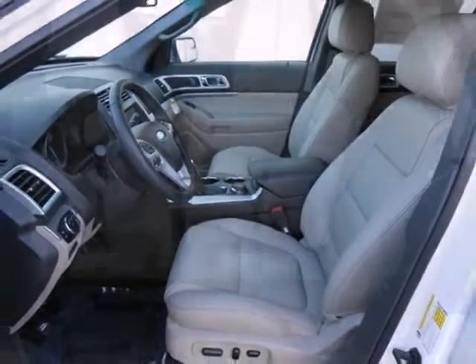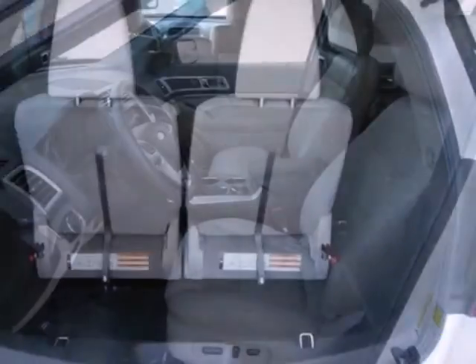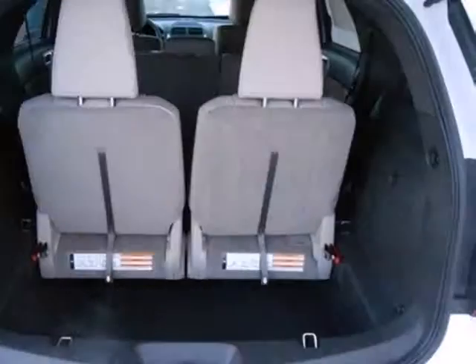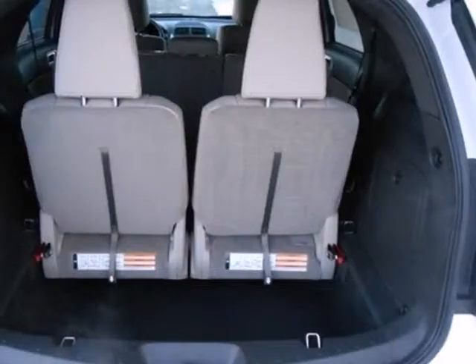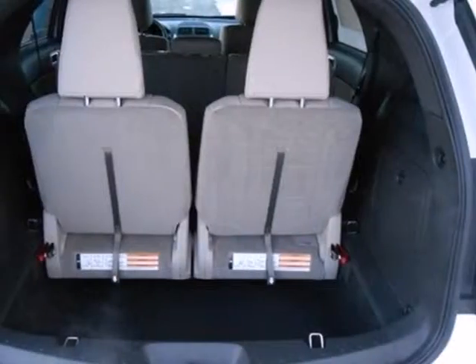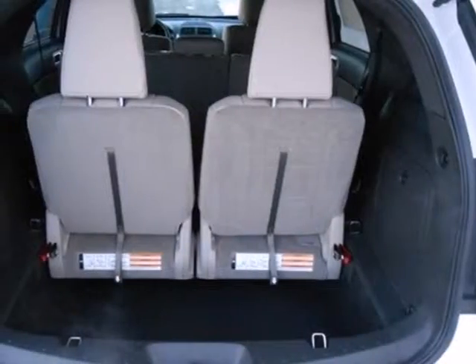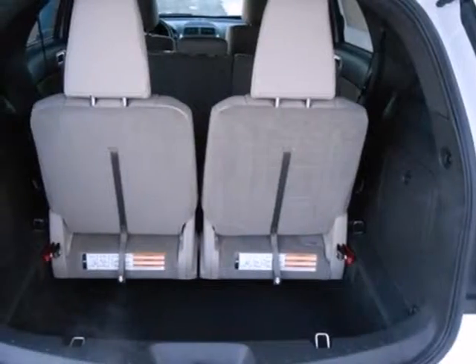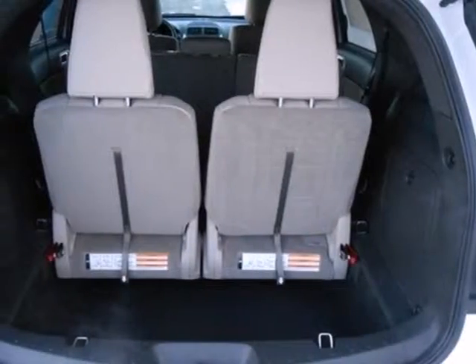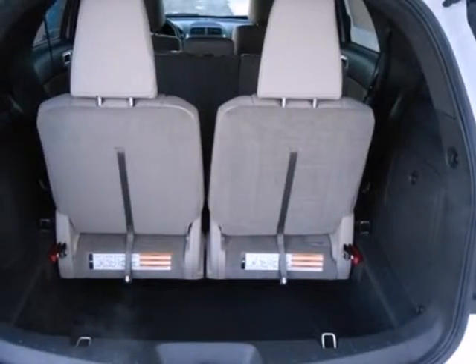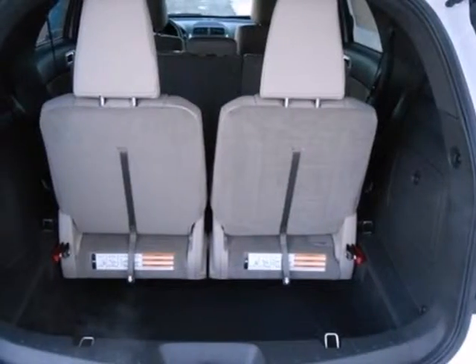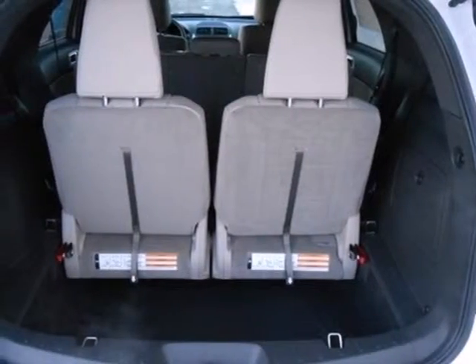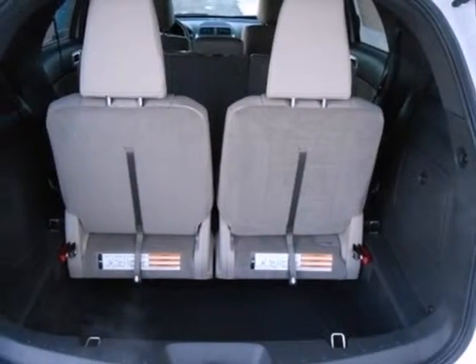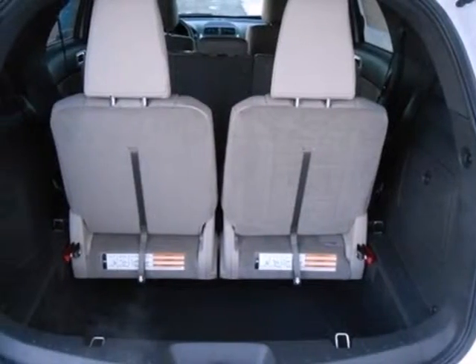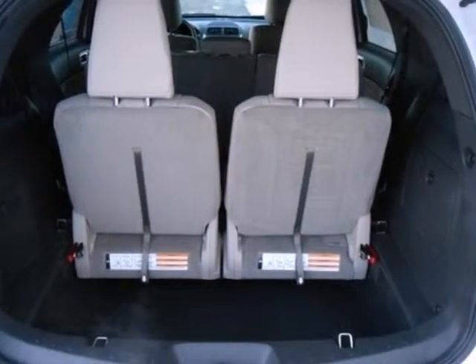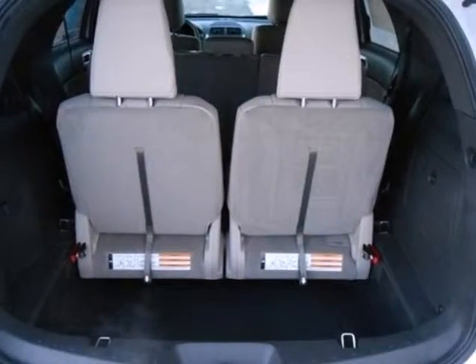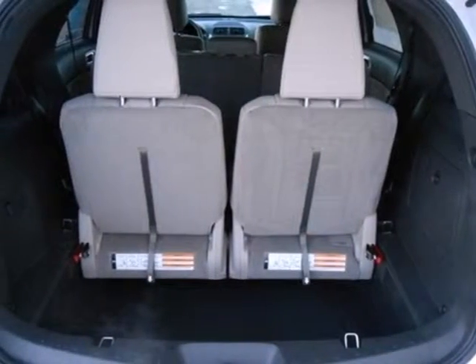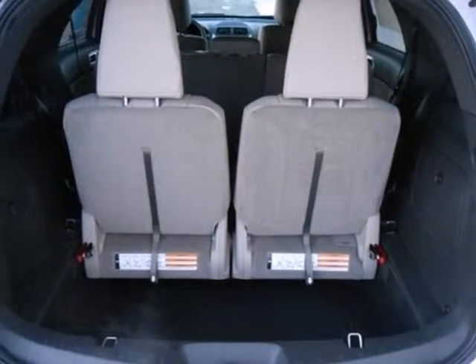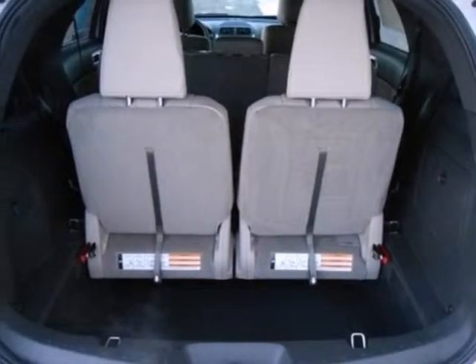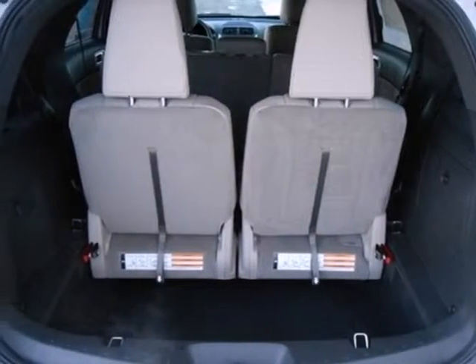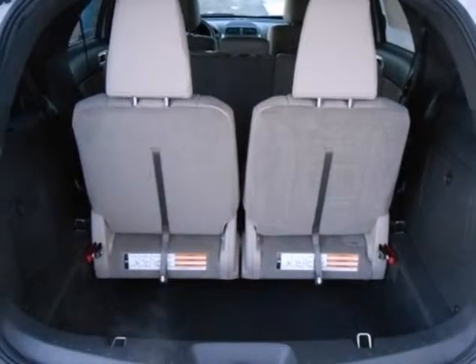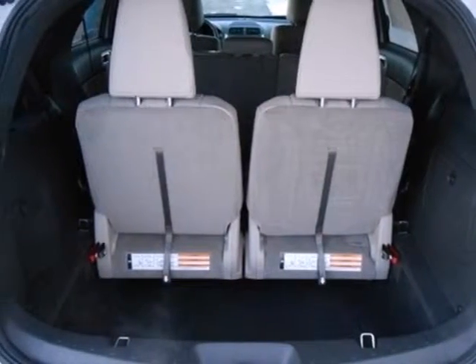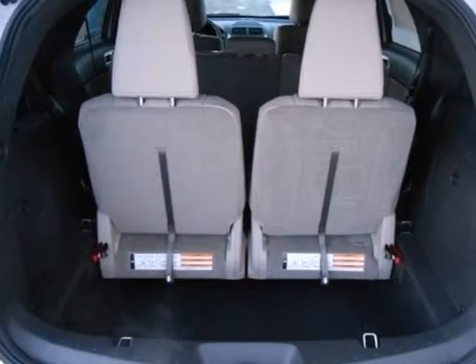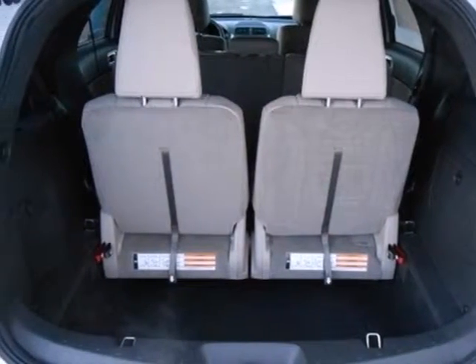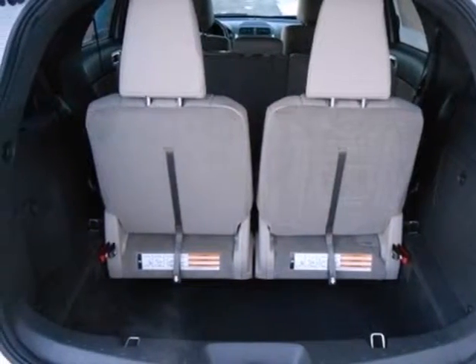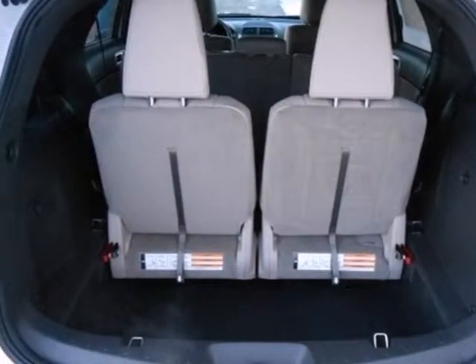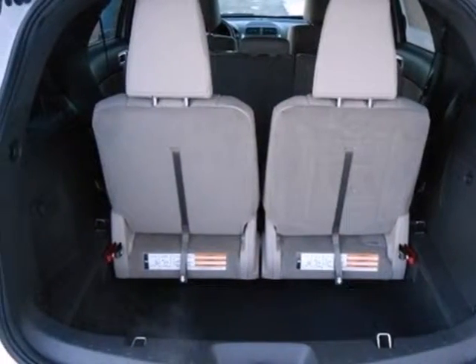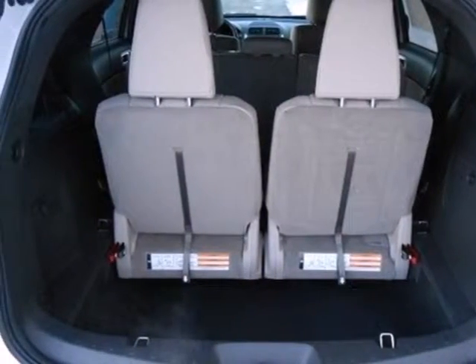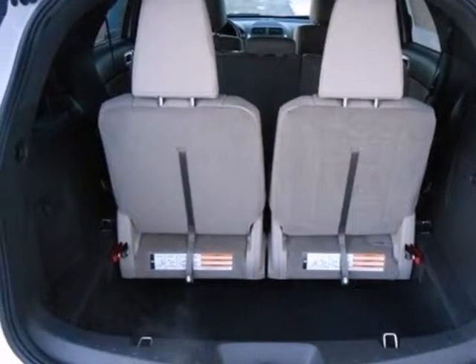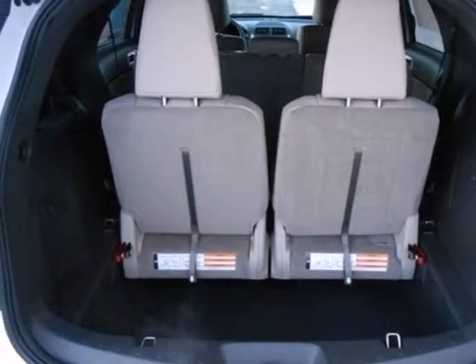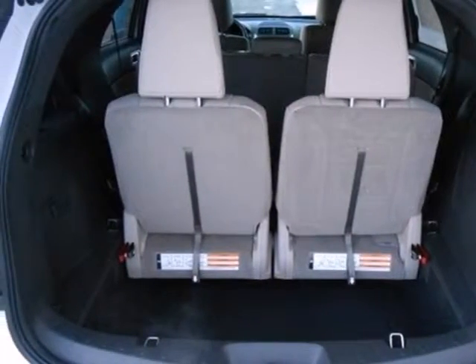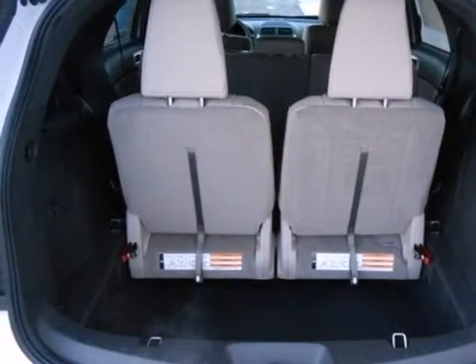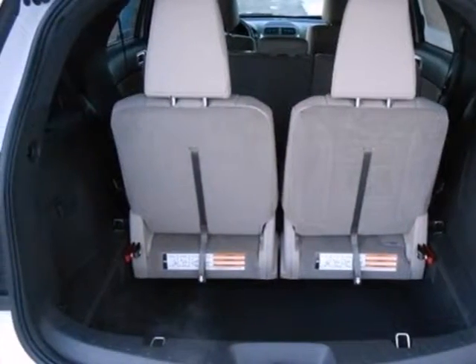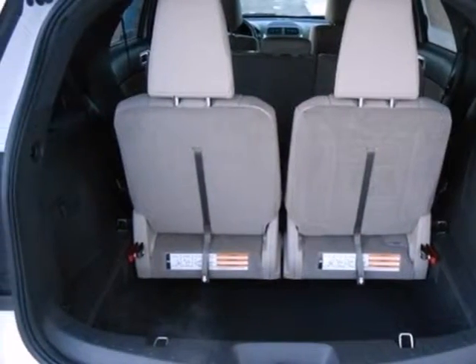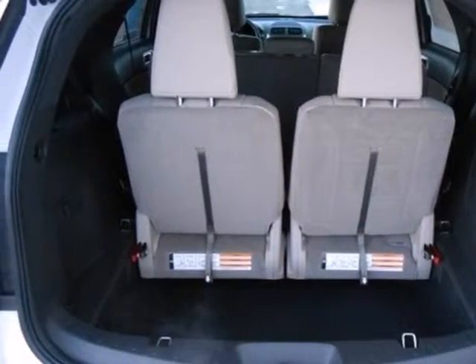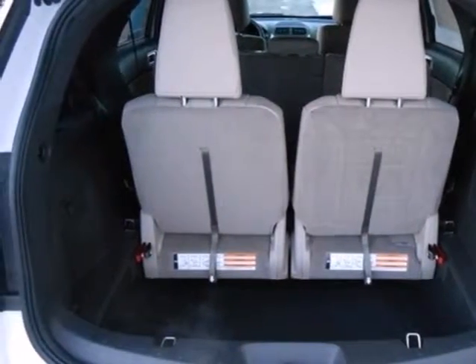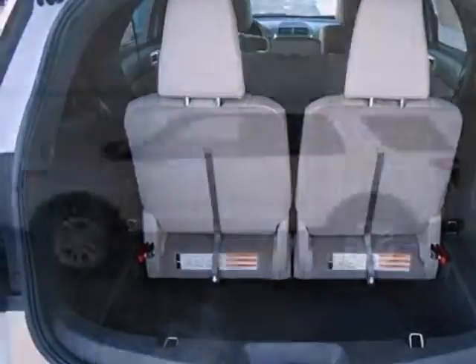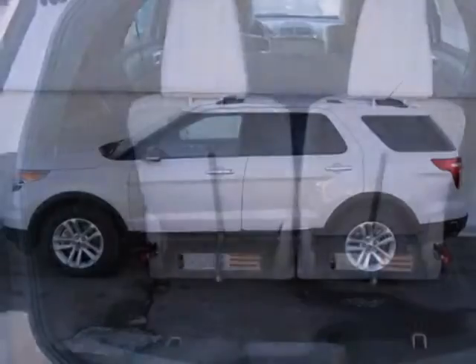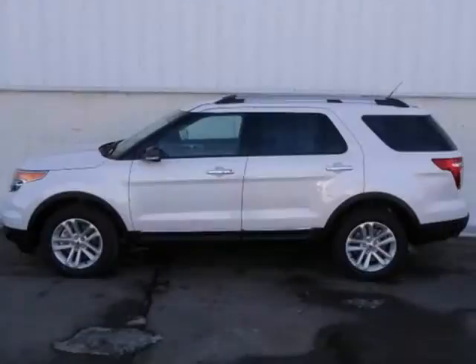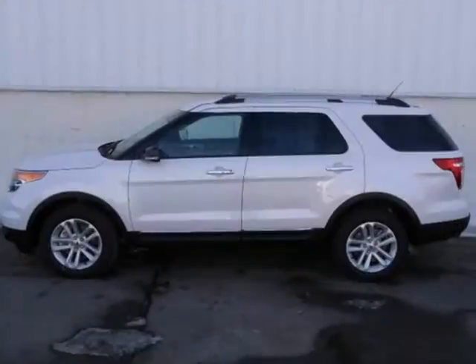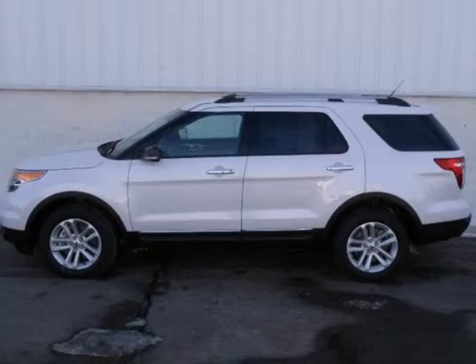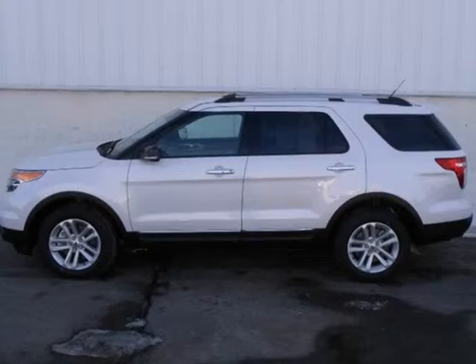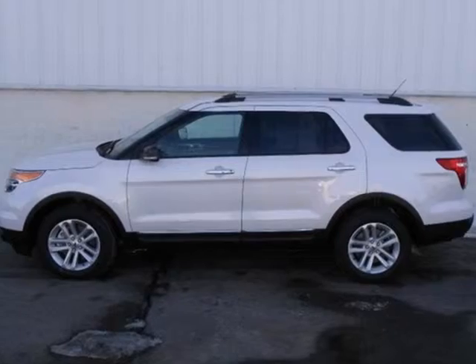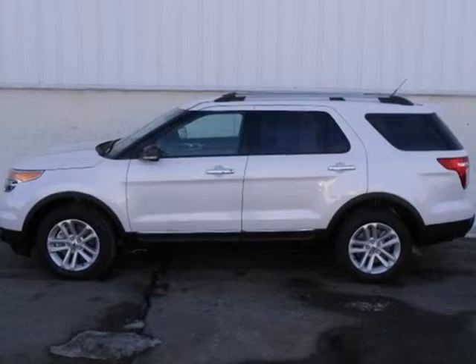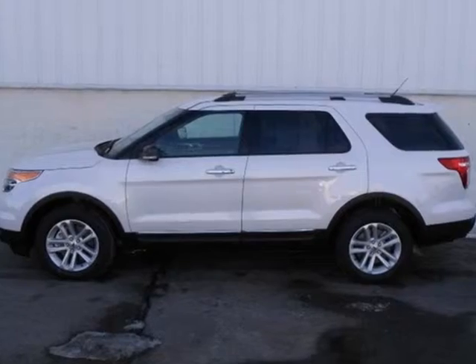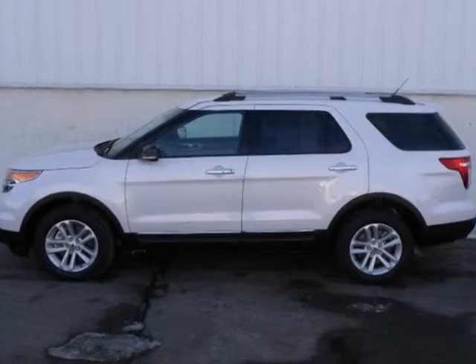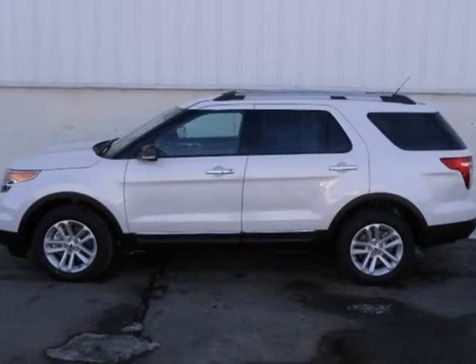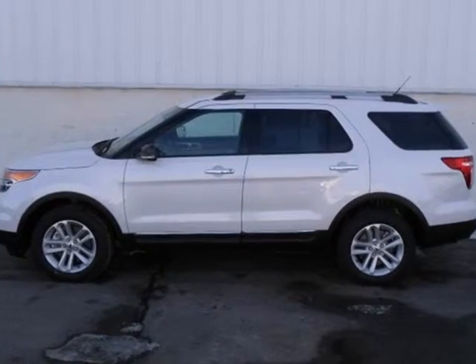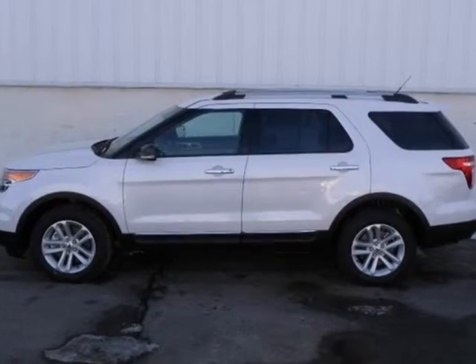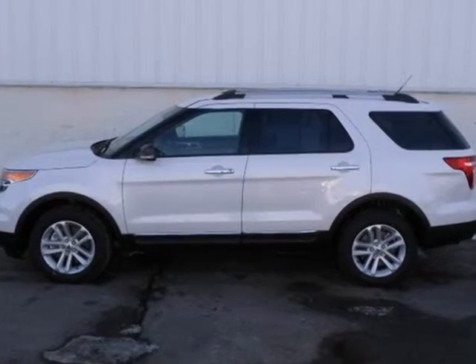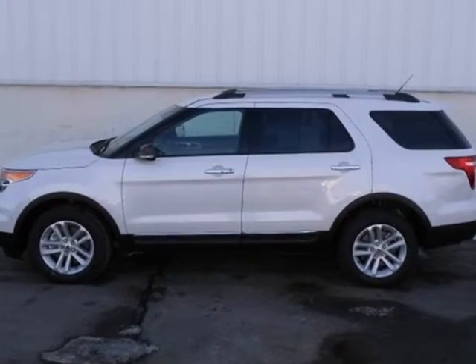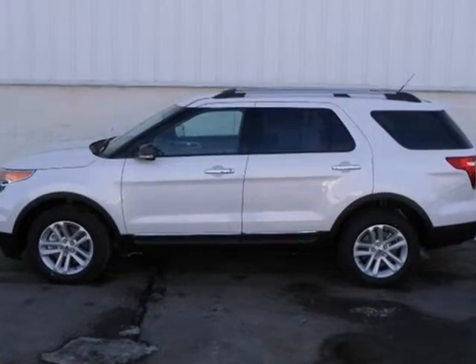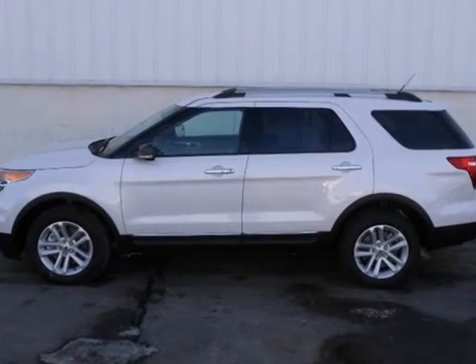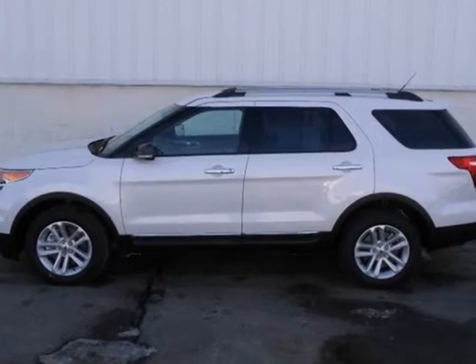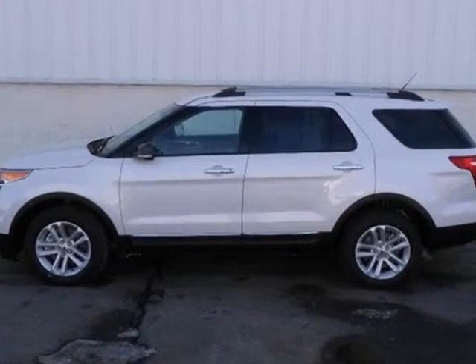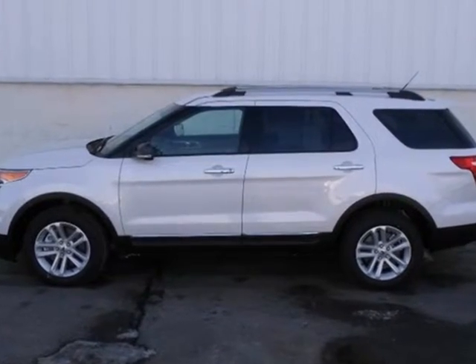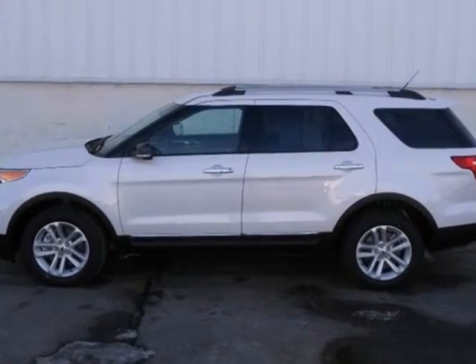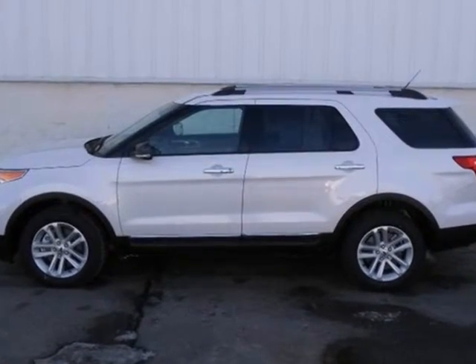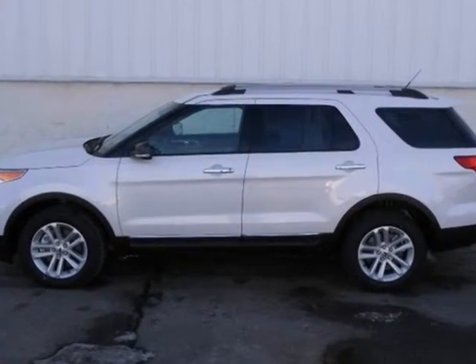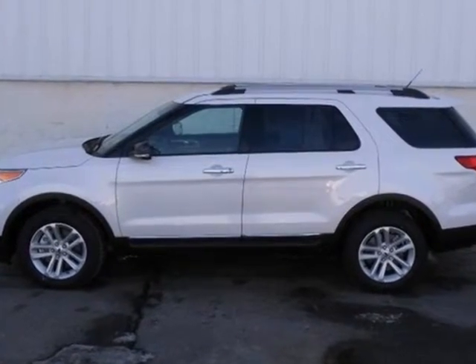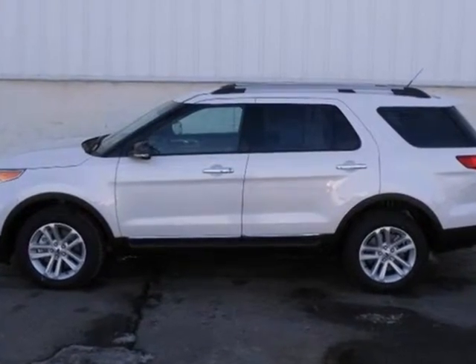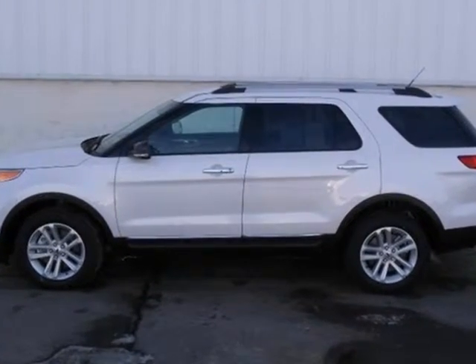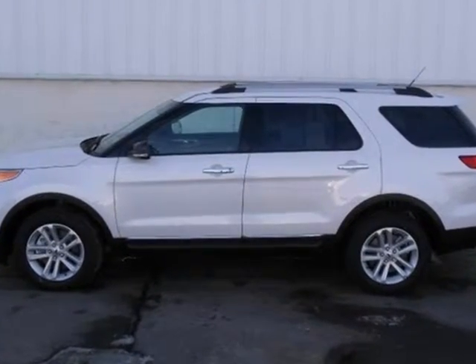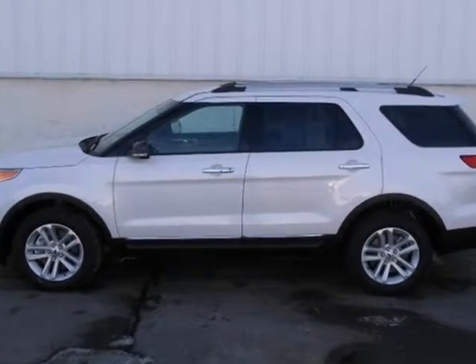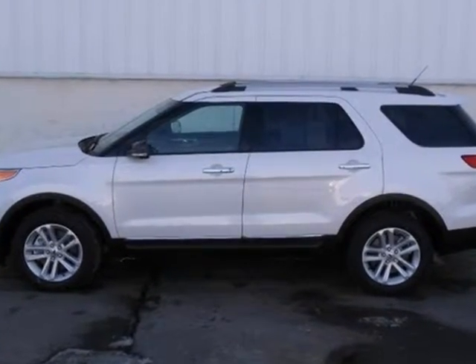Make a lasting commitment to the safety and comfort of your loved ones. Come take this Explorer for a test drive today.